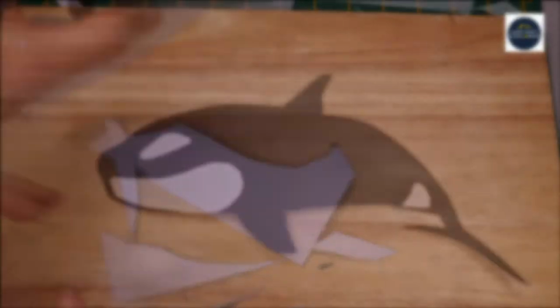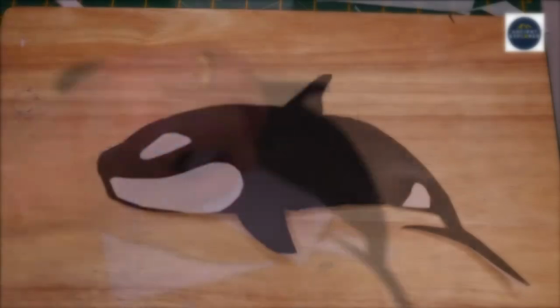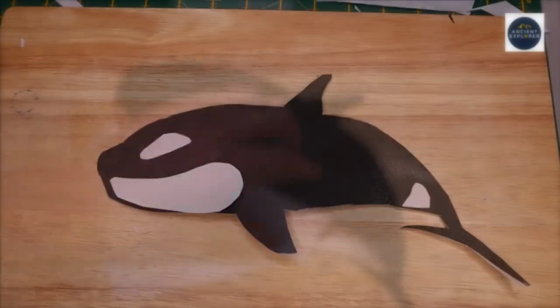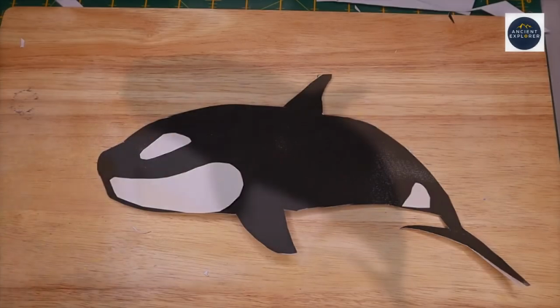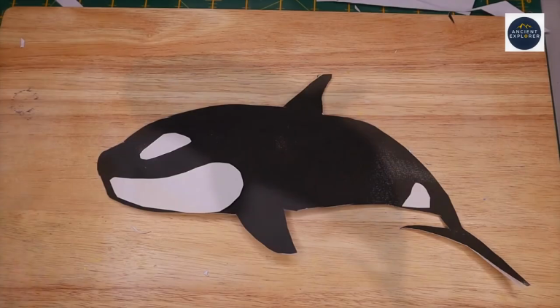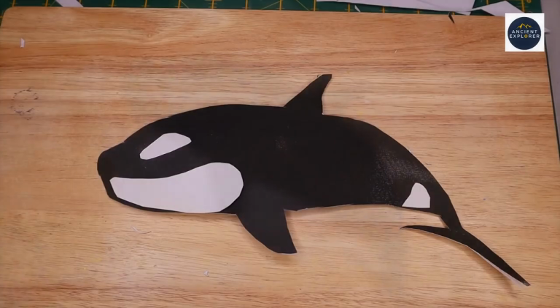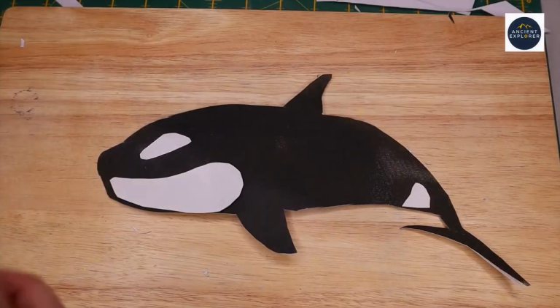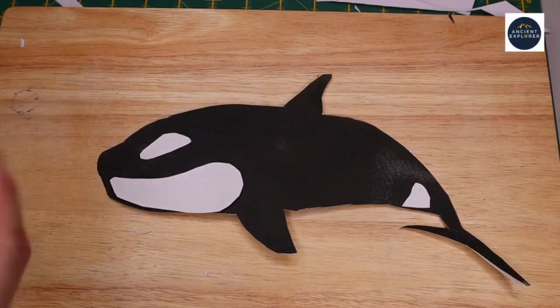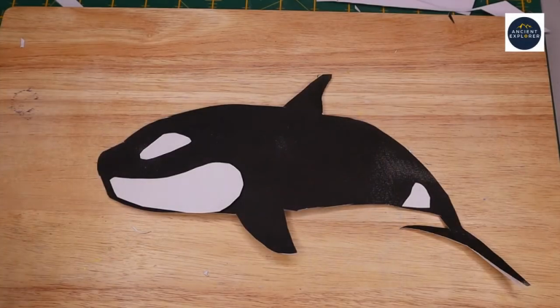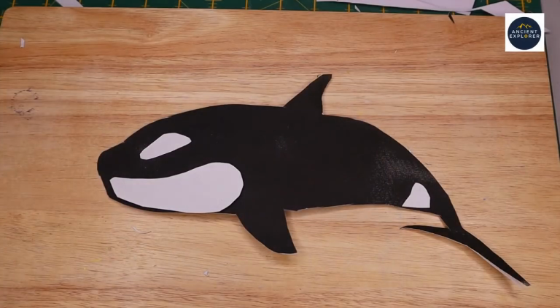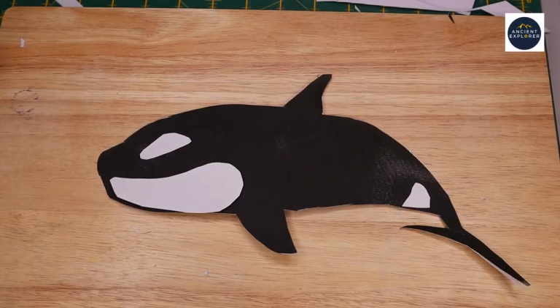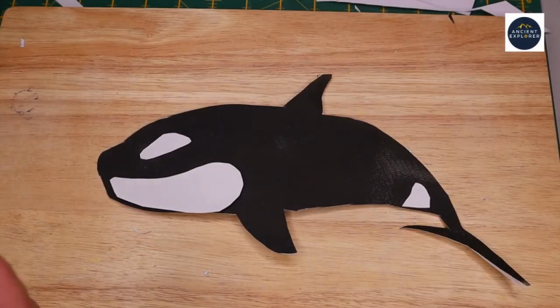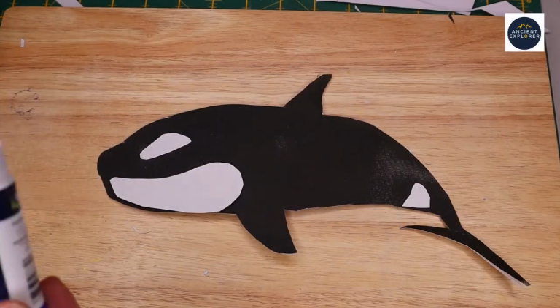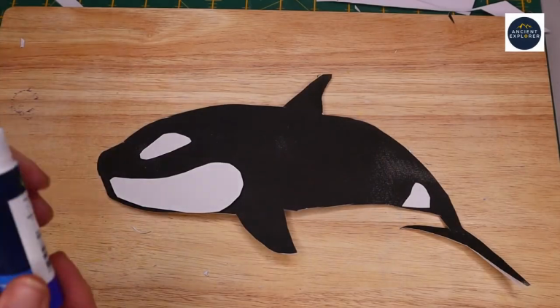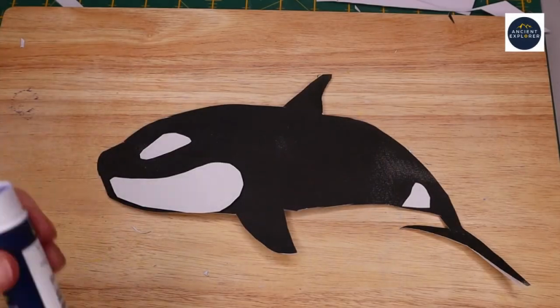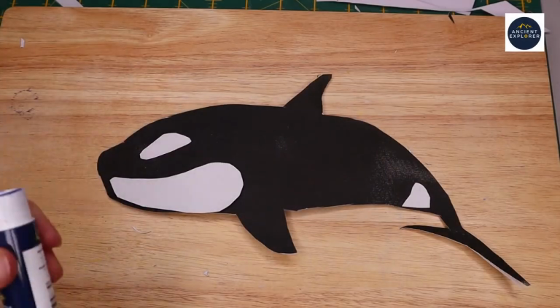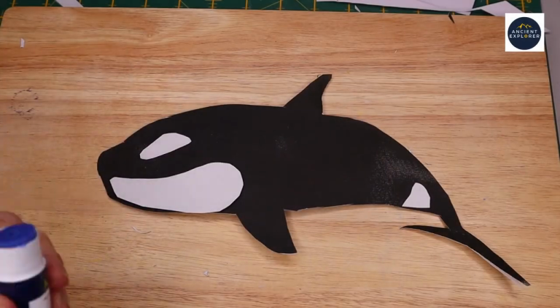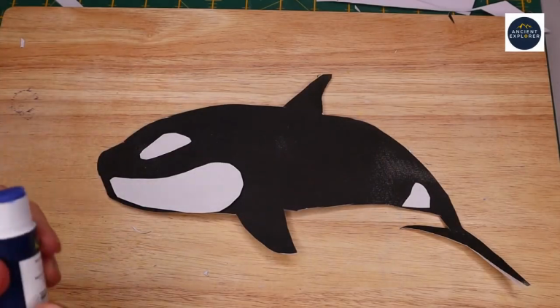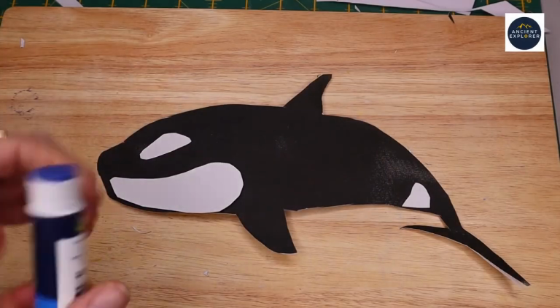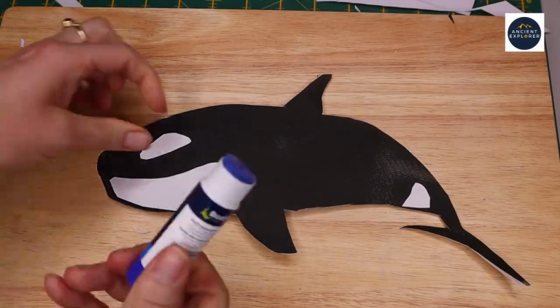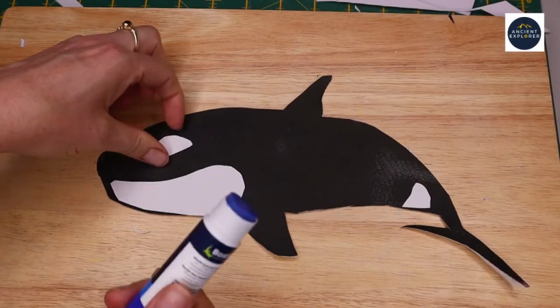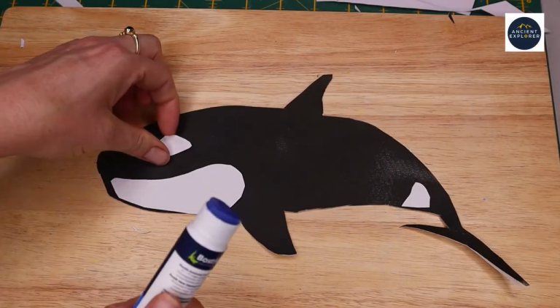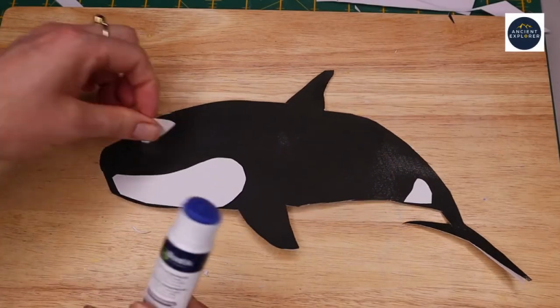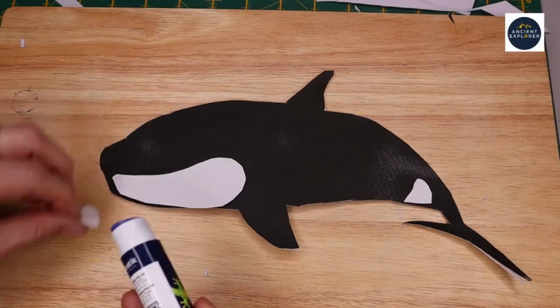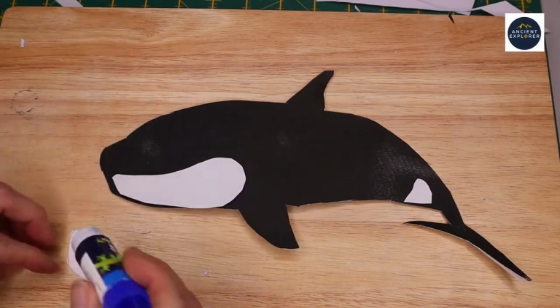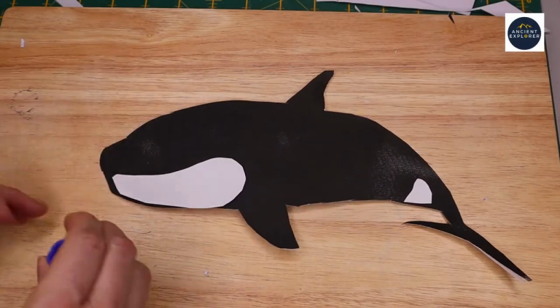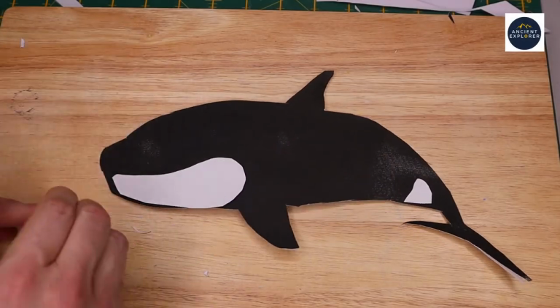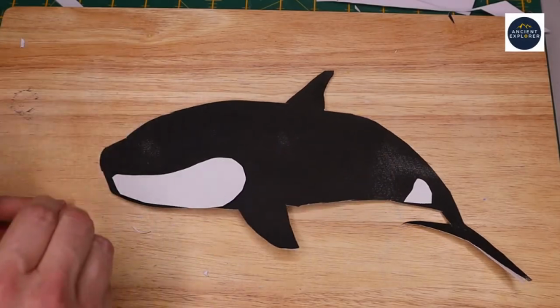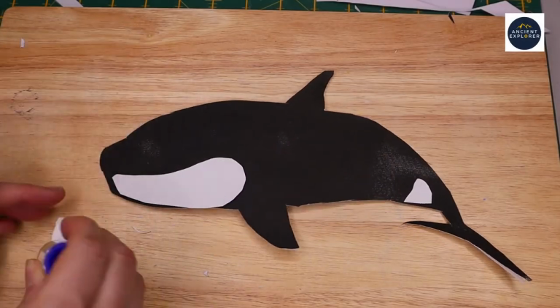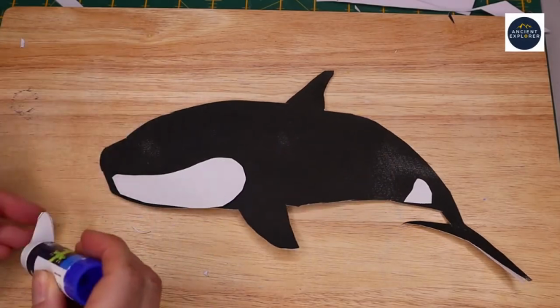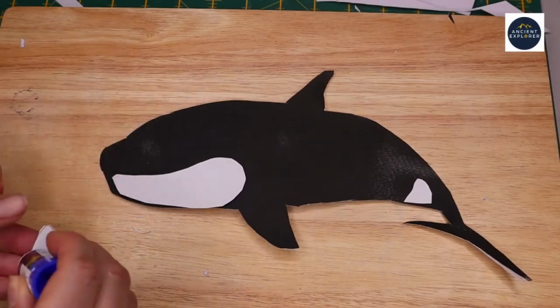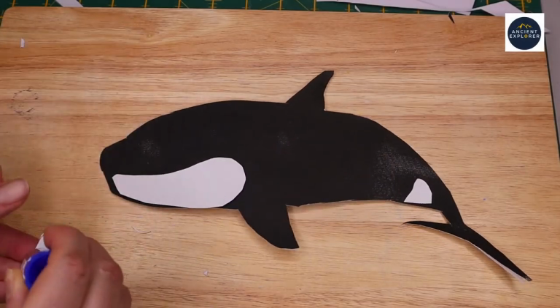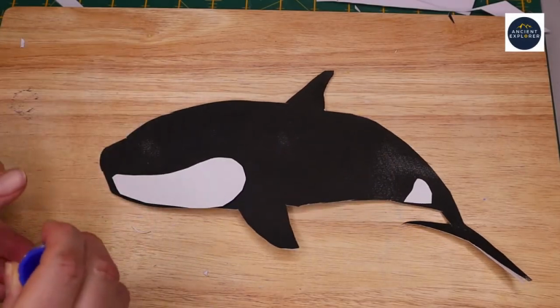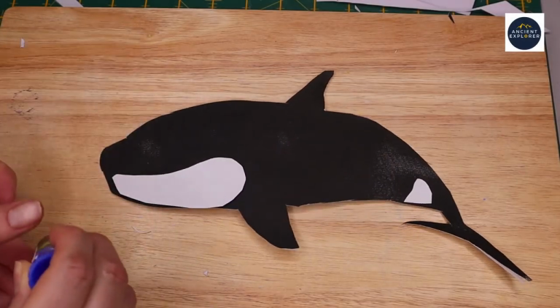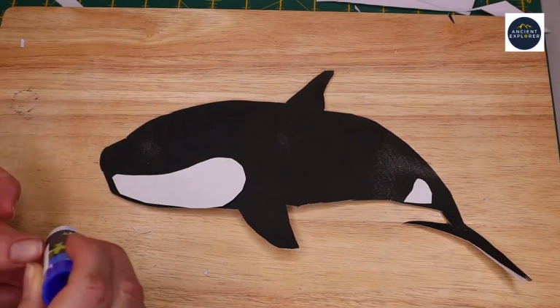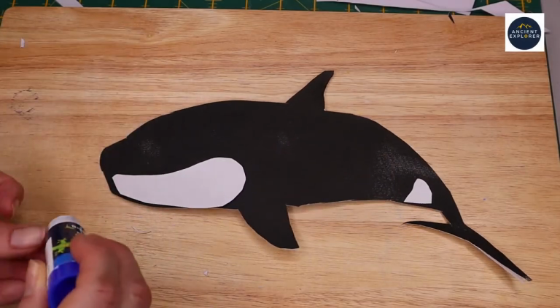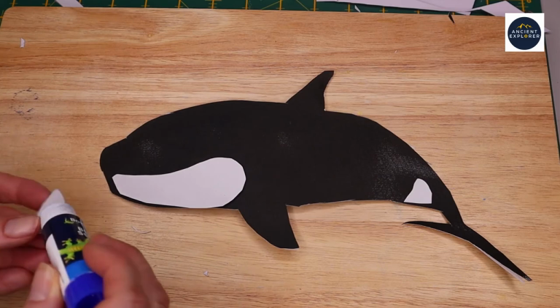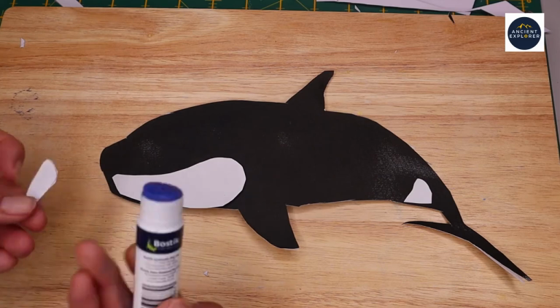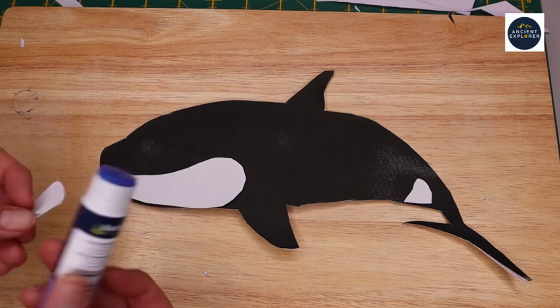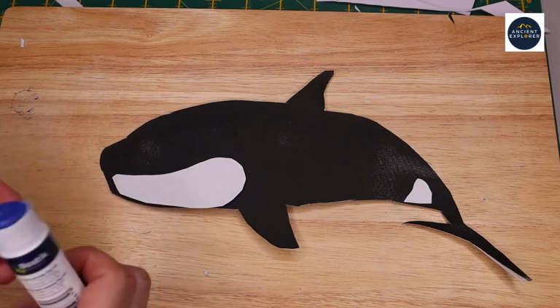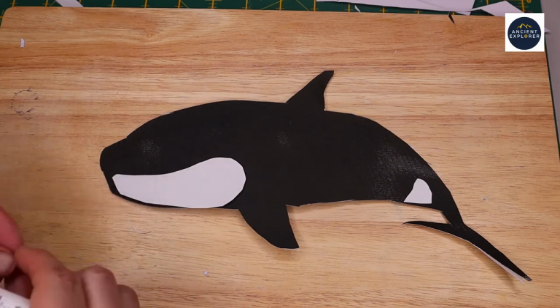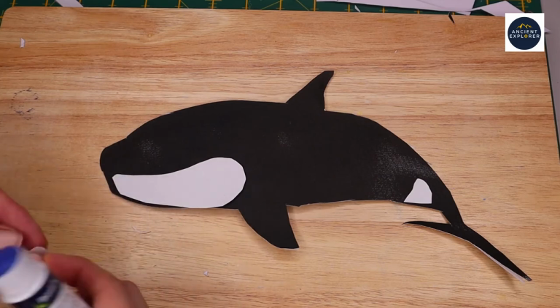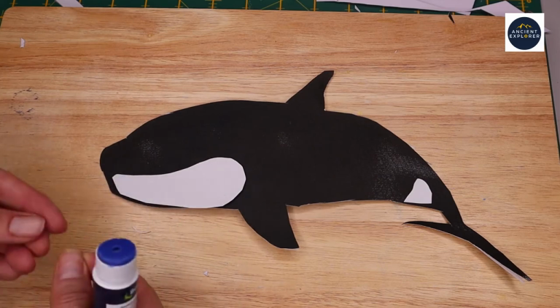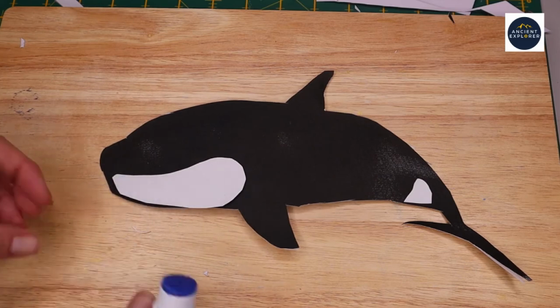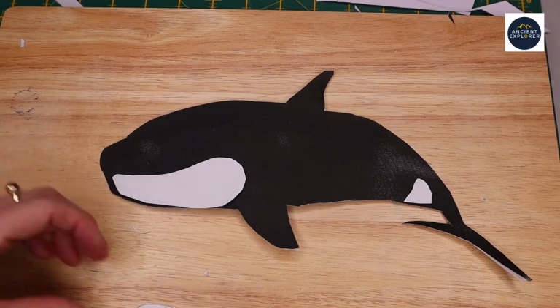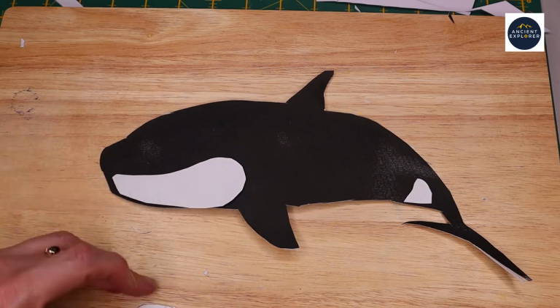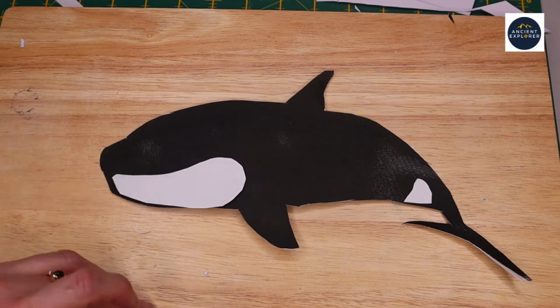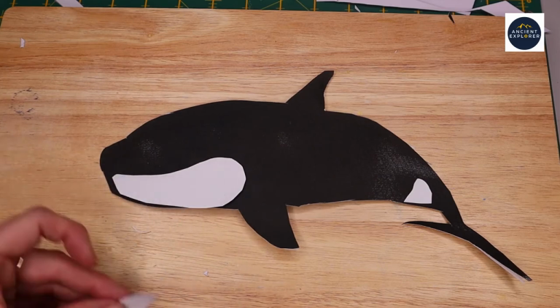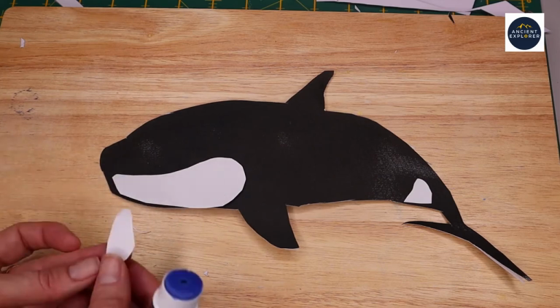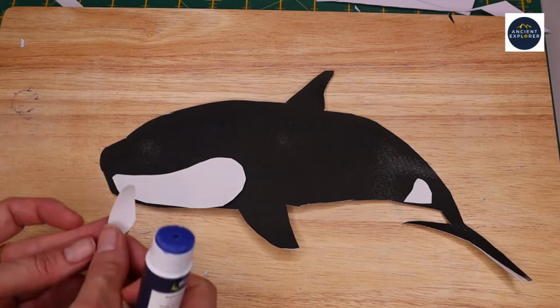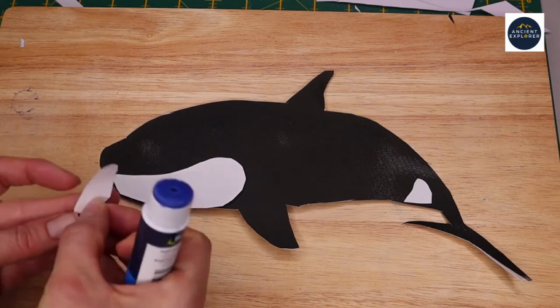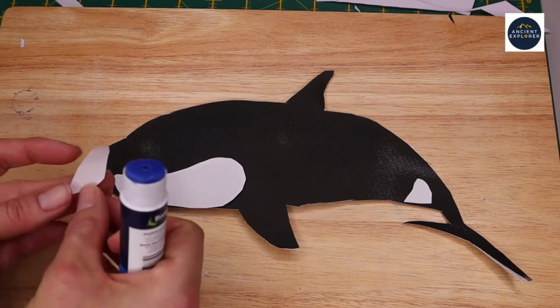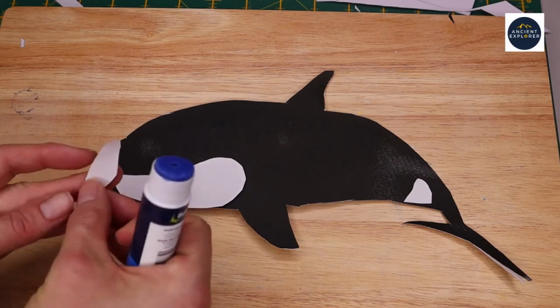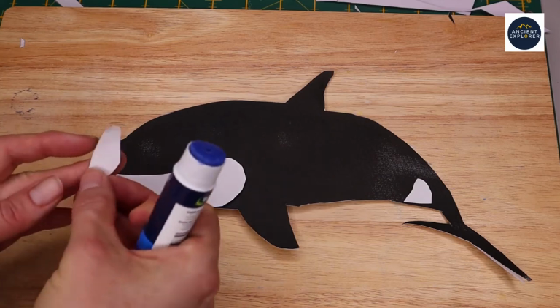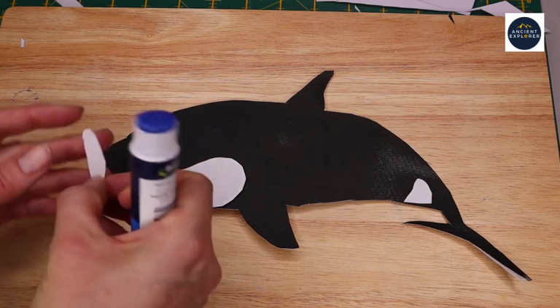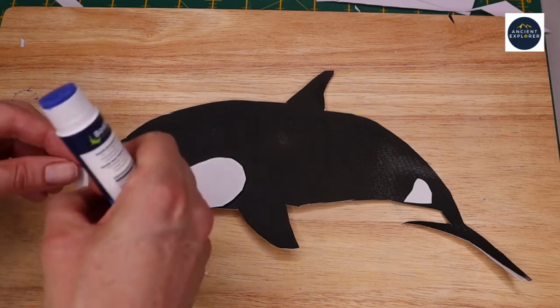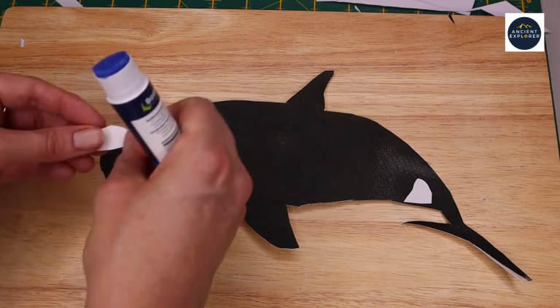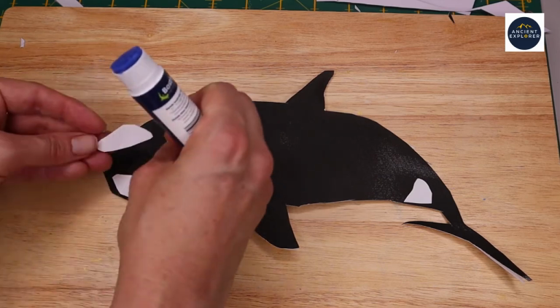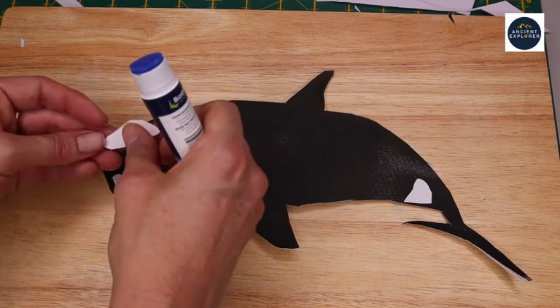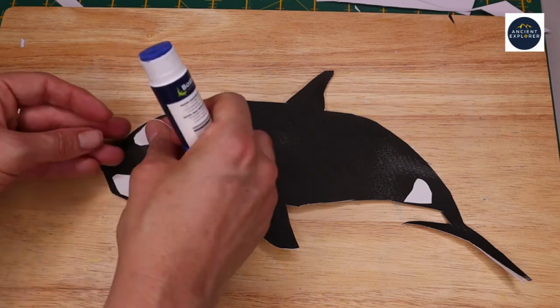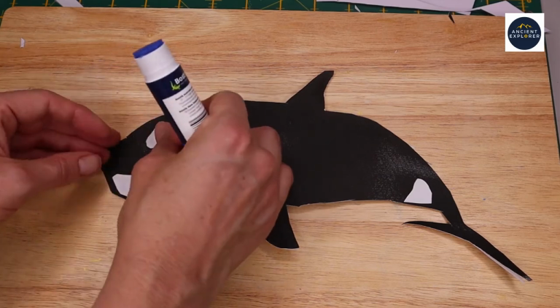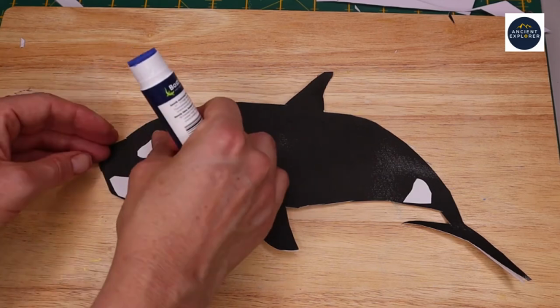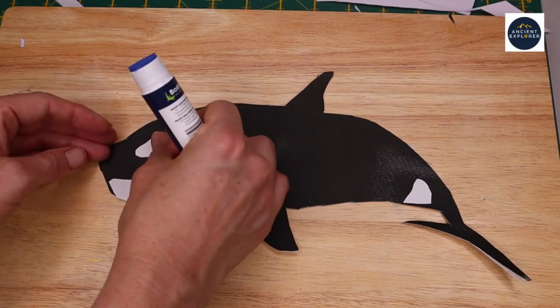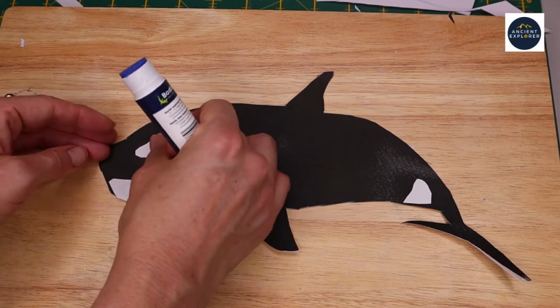Then glue to the body of the orca the white irregular shapes representing the eye spot, chin and back spot.